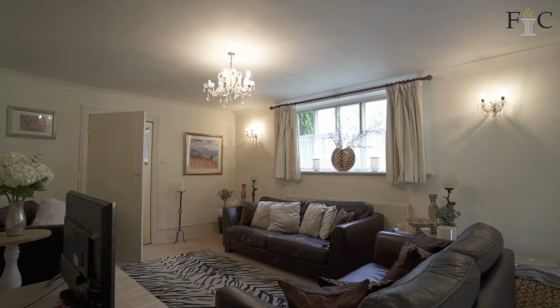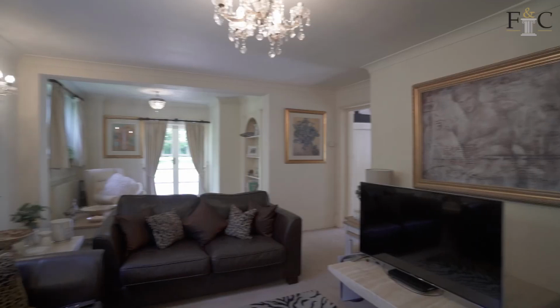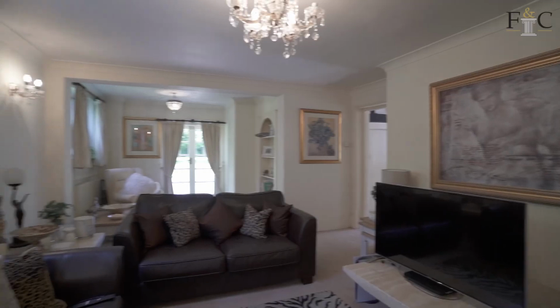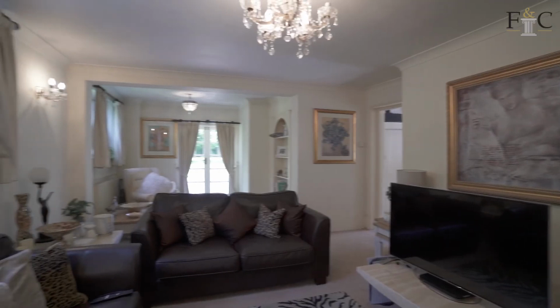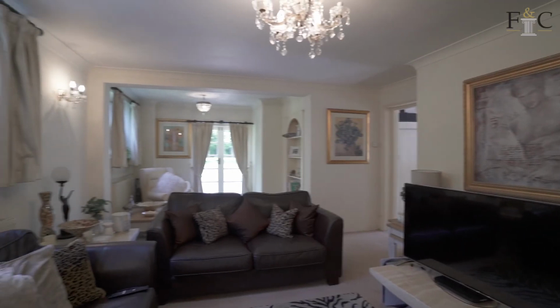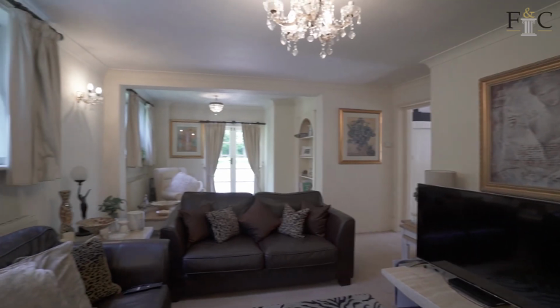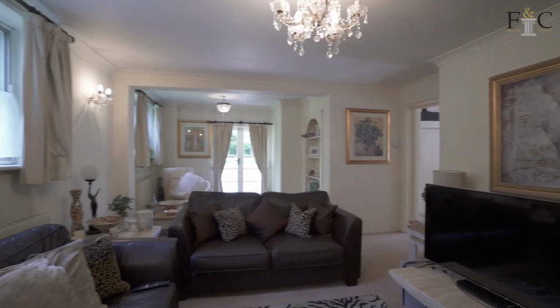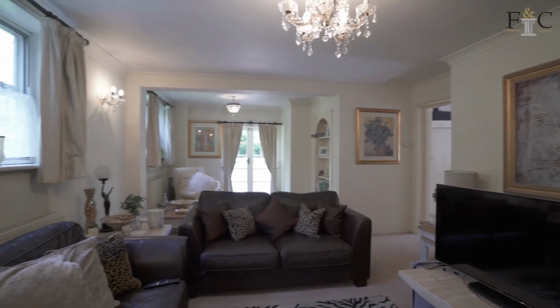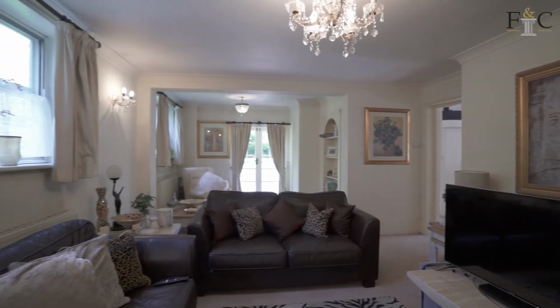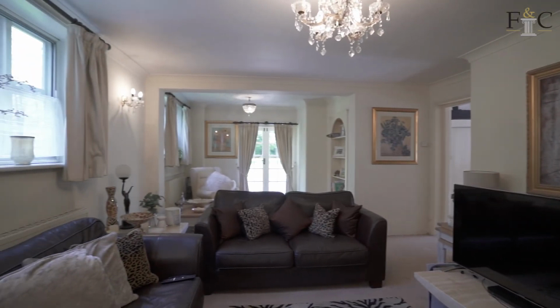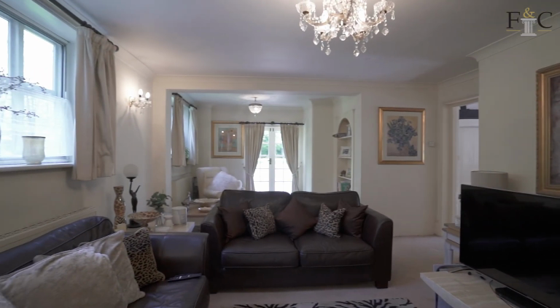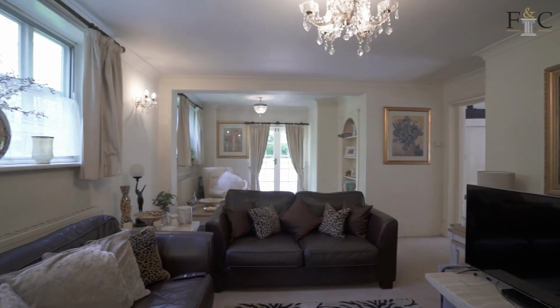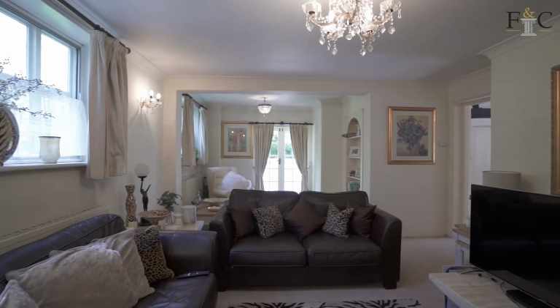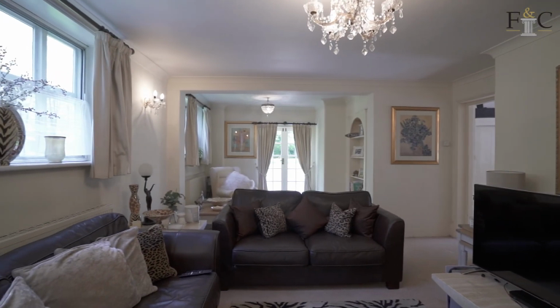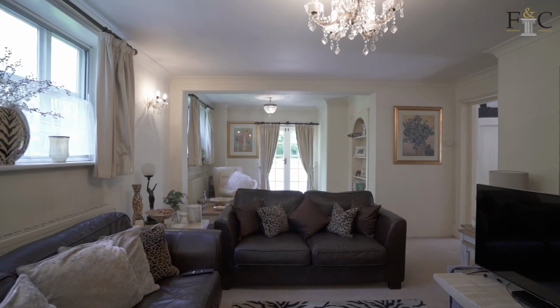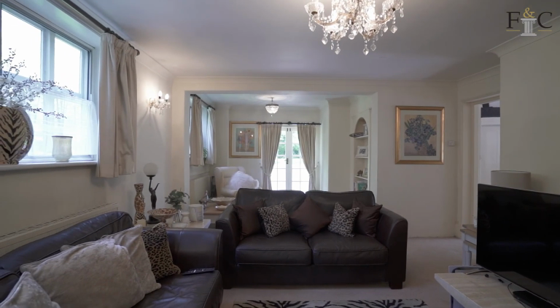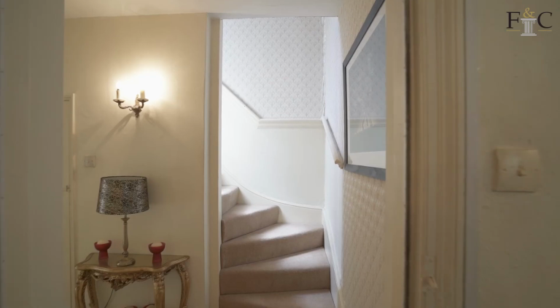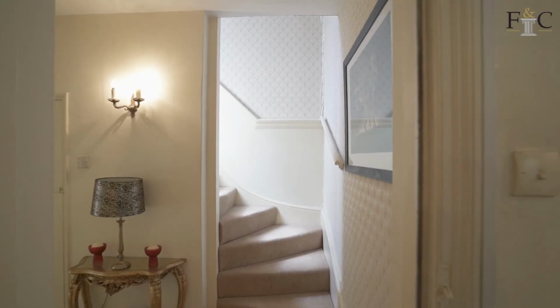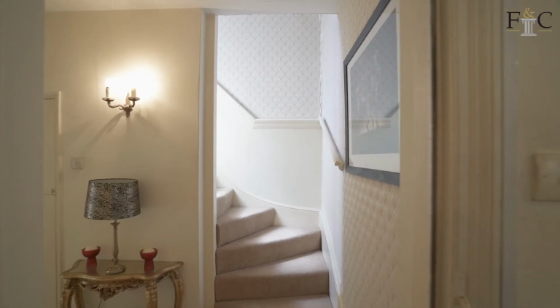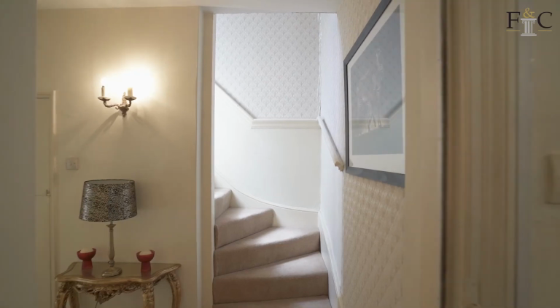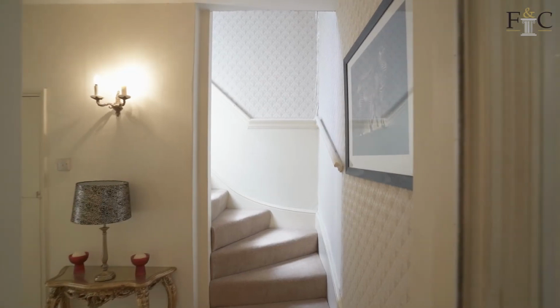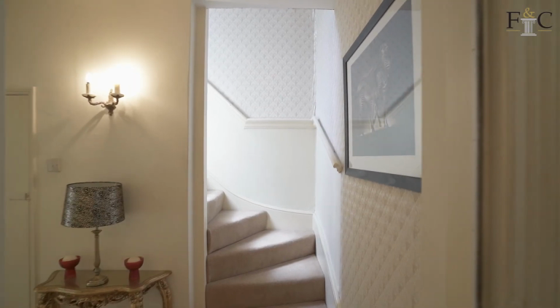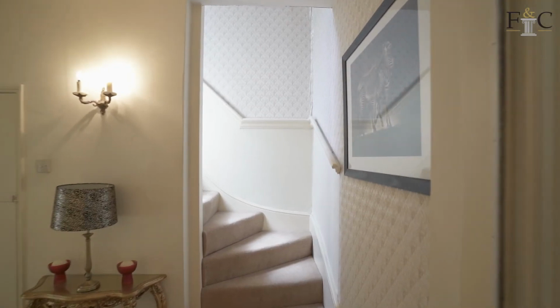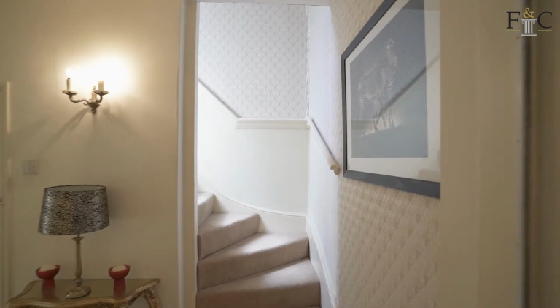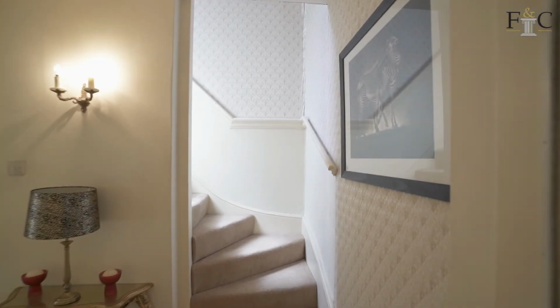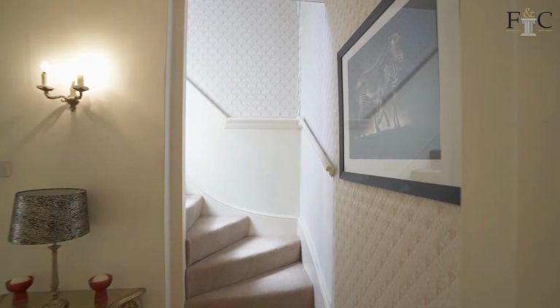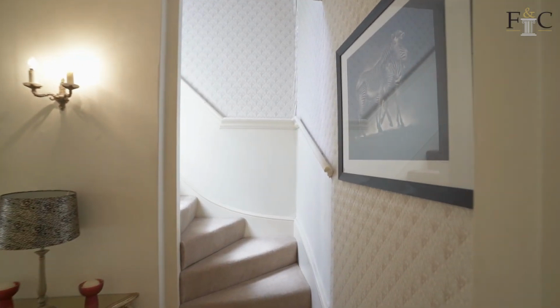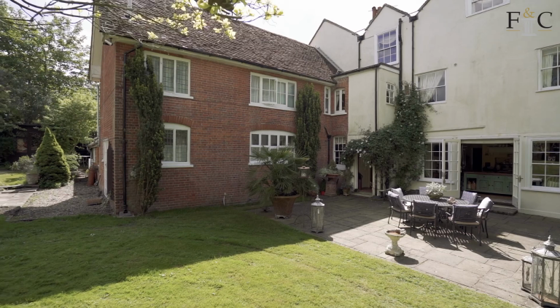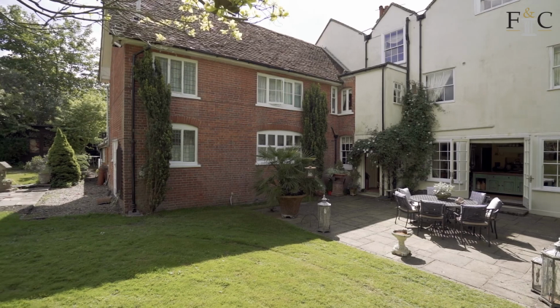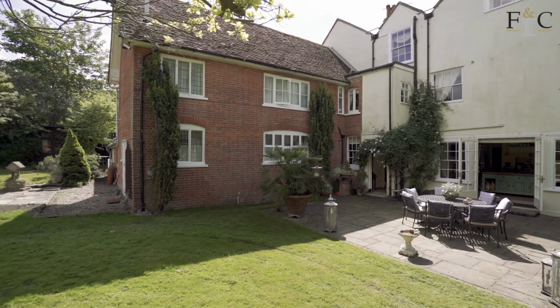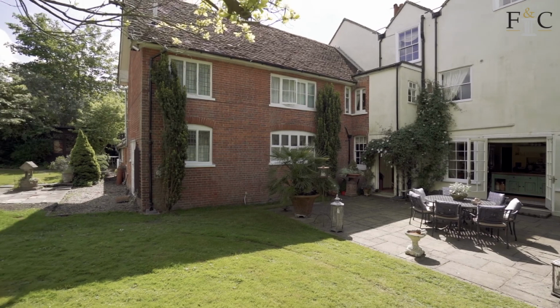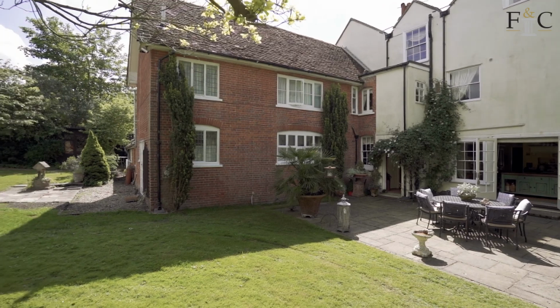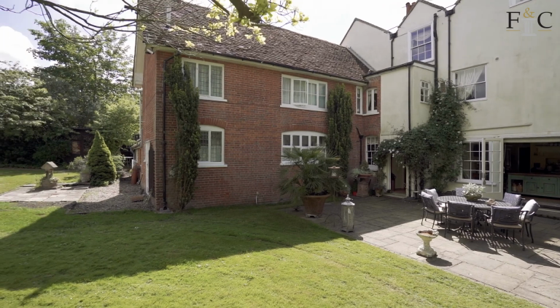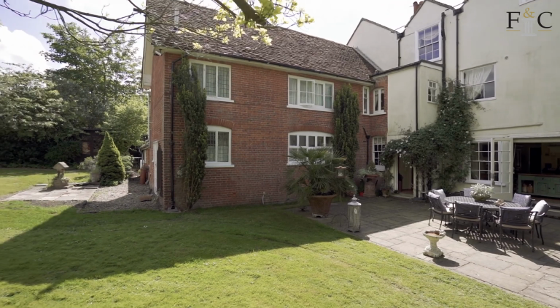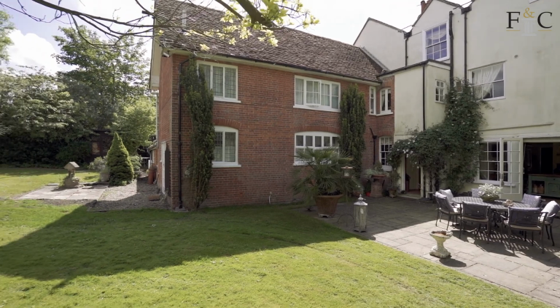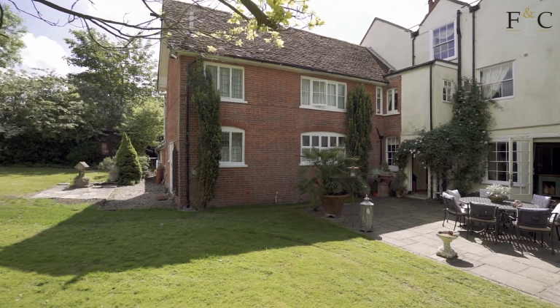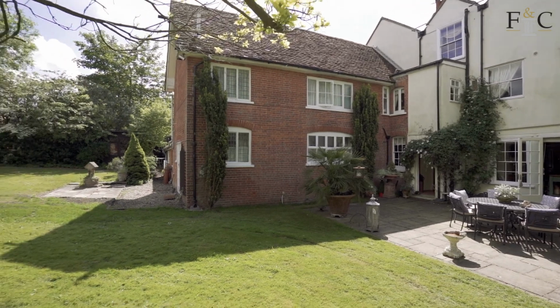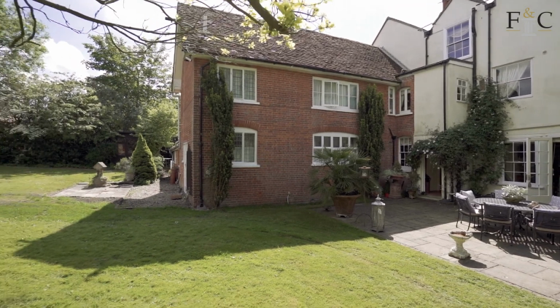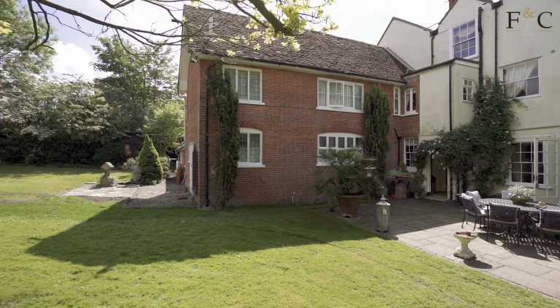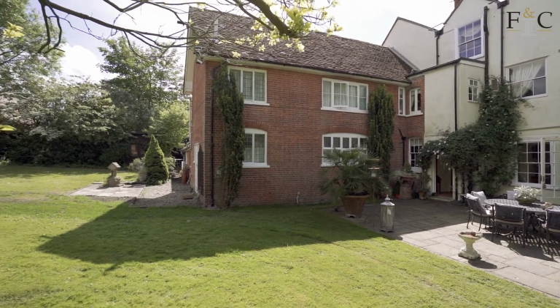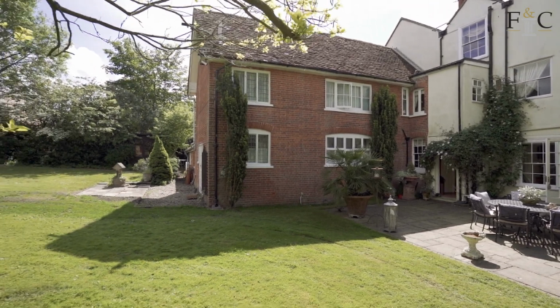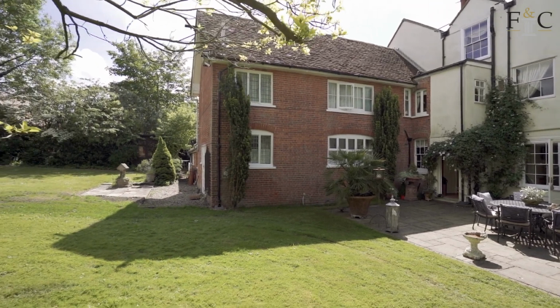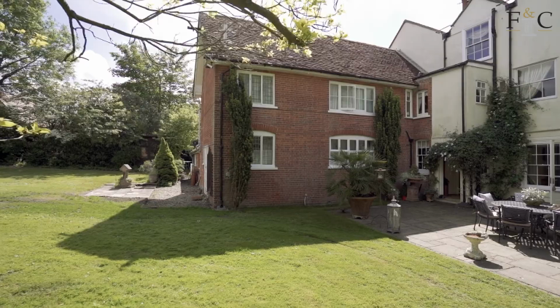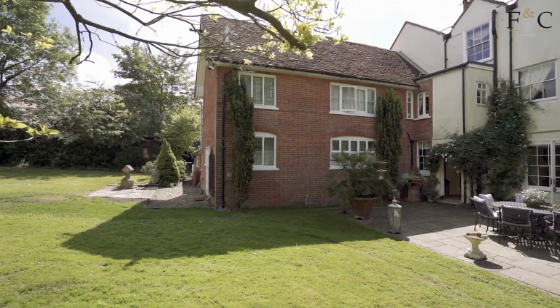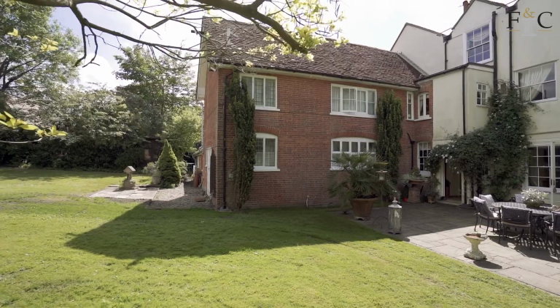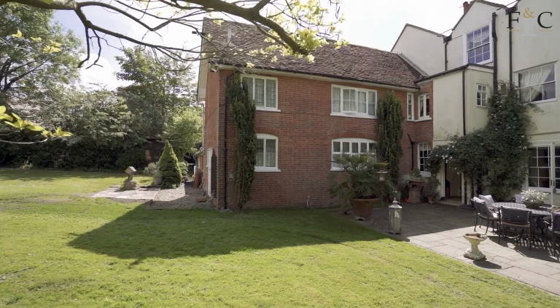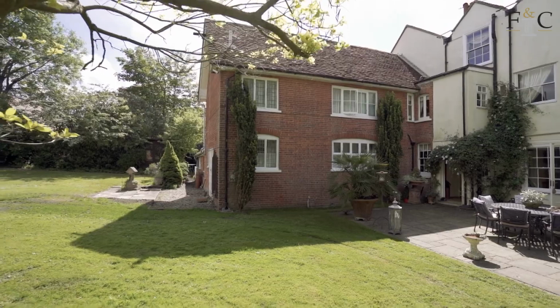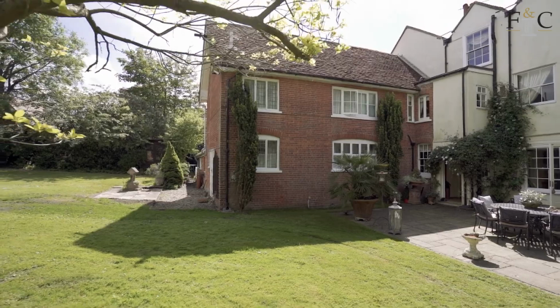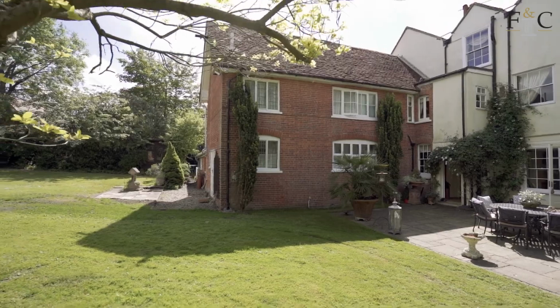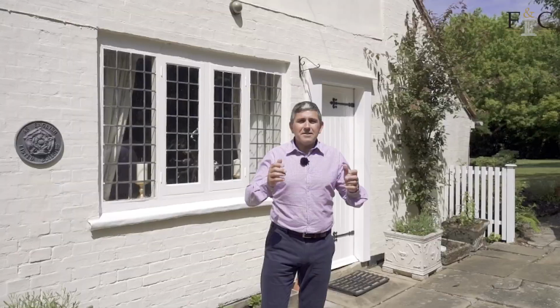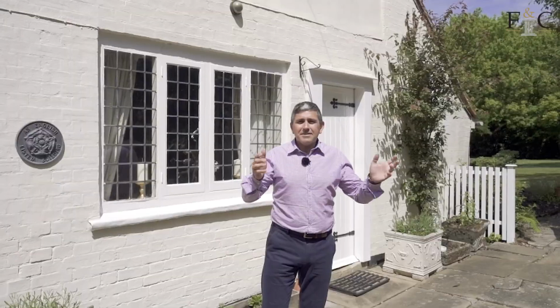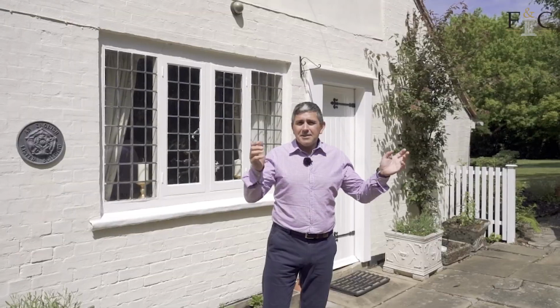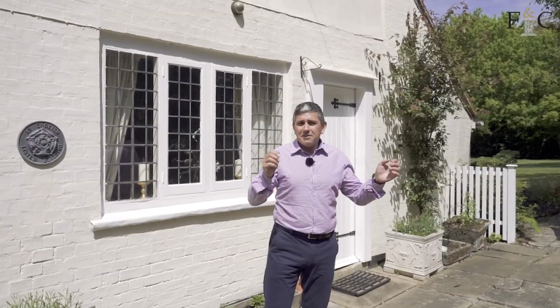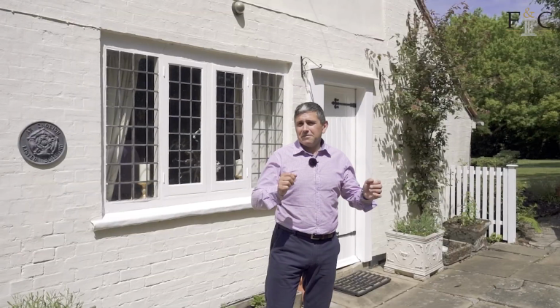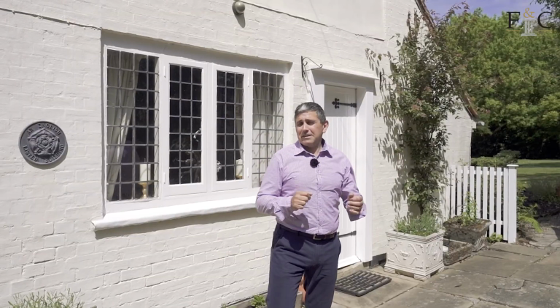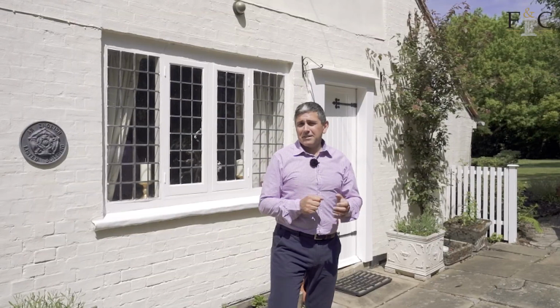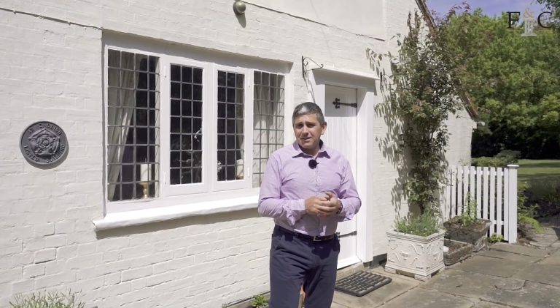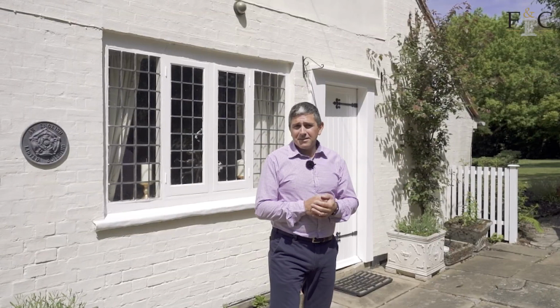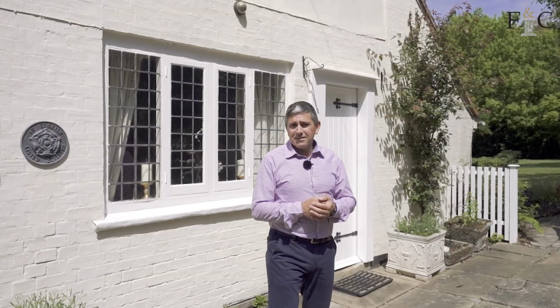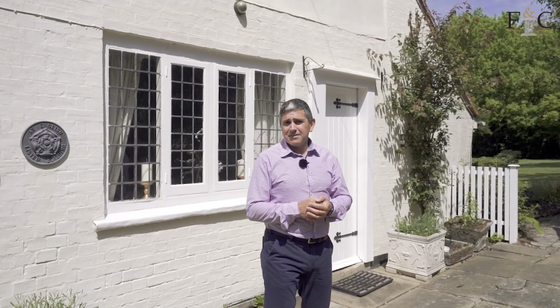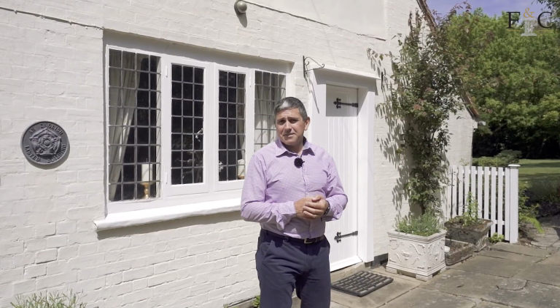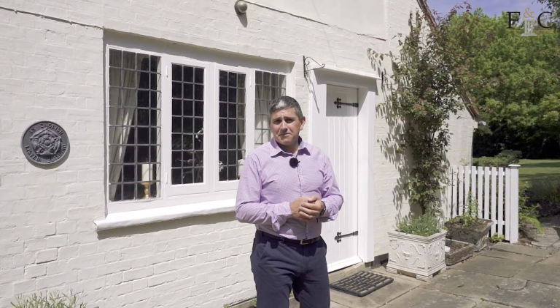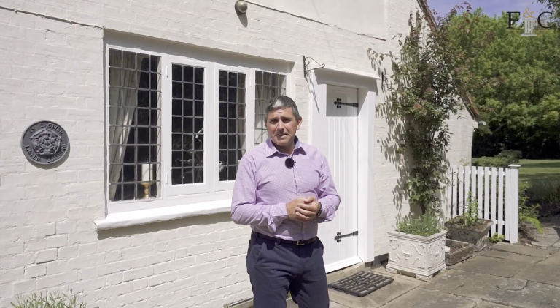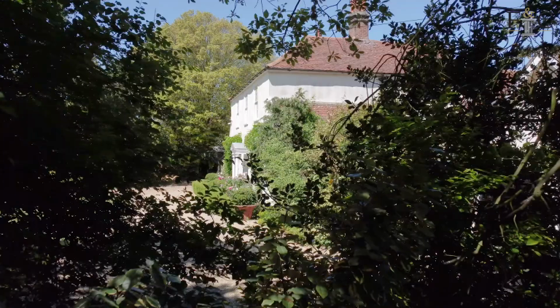As you can see, the cottage provides fantastic secondary accommodation. So we've seen the house, we've seen the cottage — let's take a look around the gardens and the grounds.